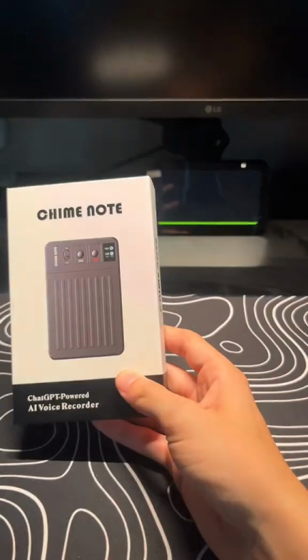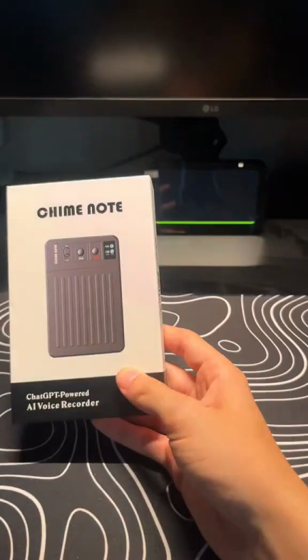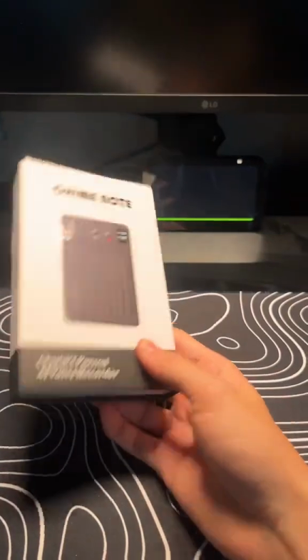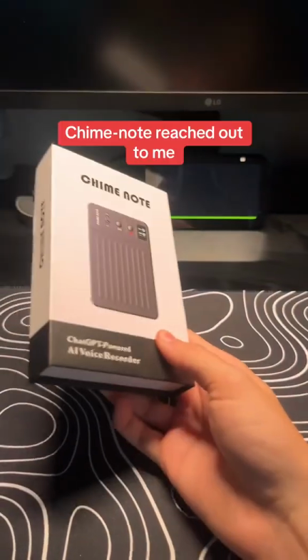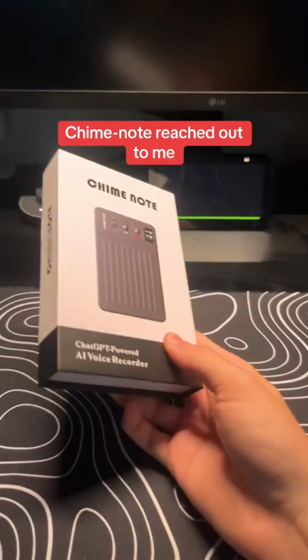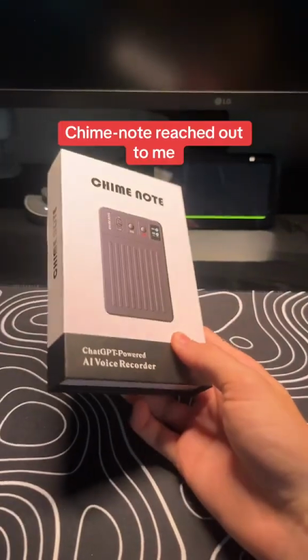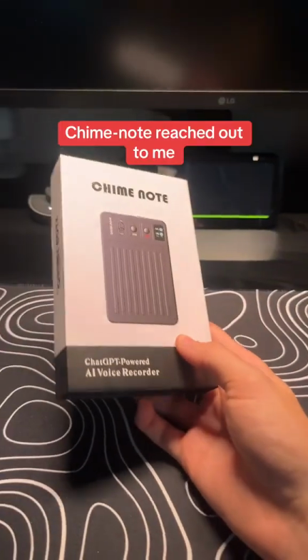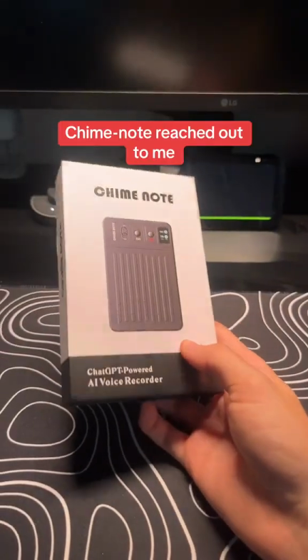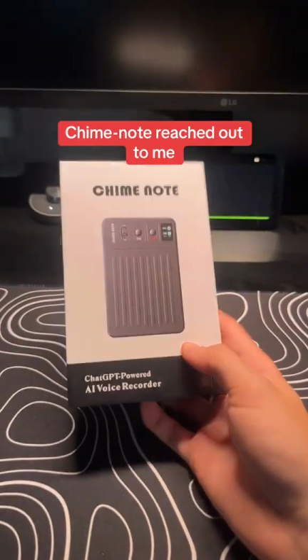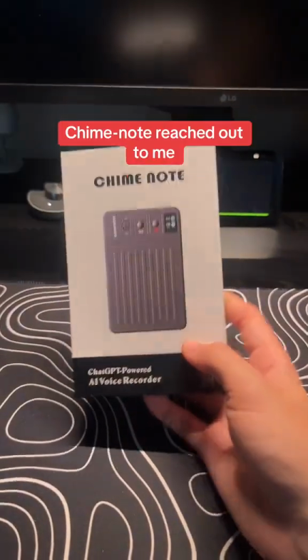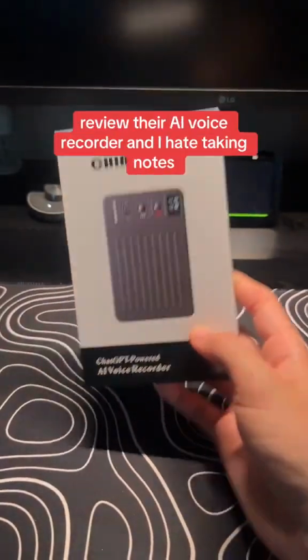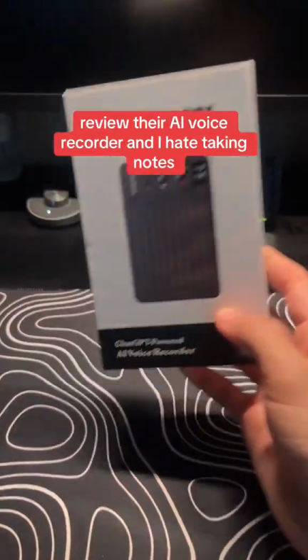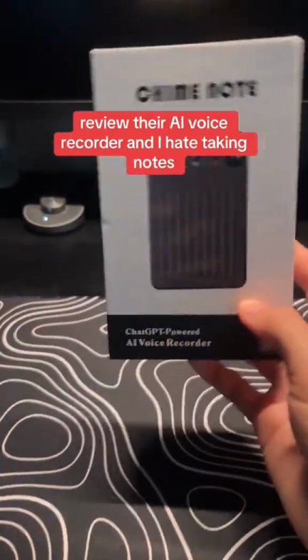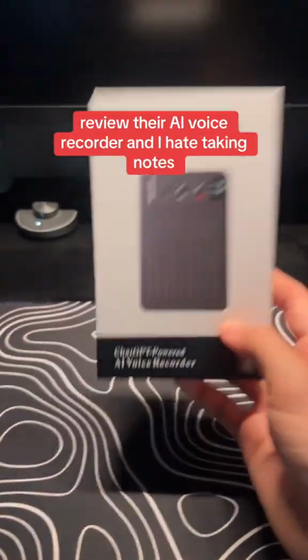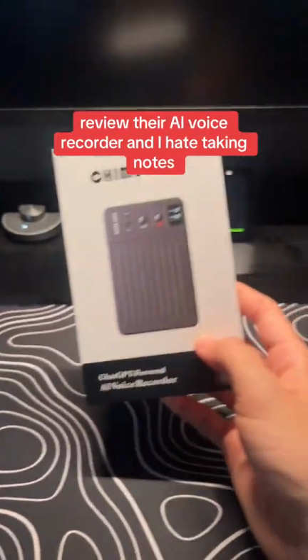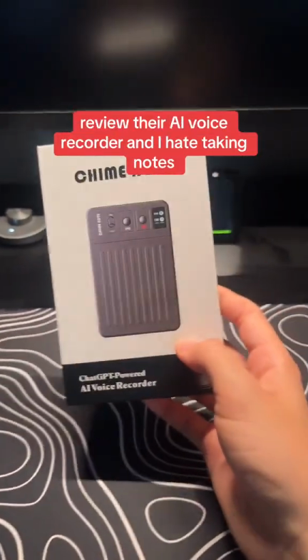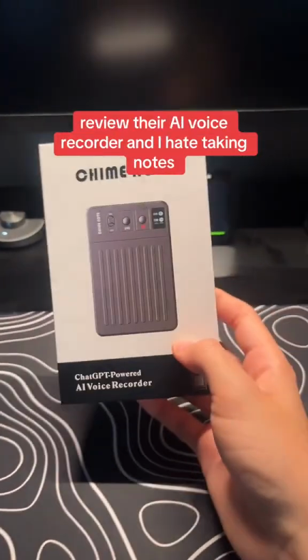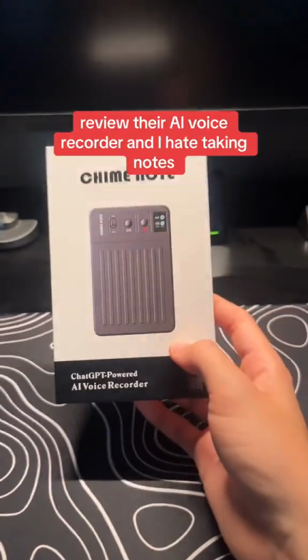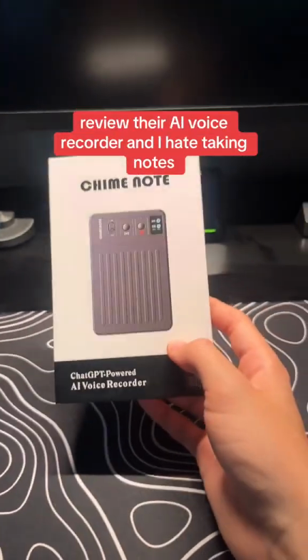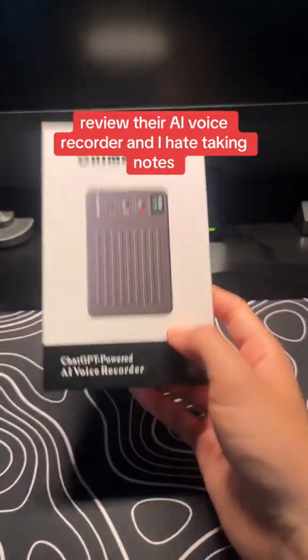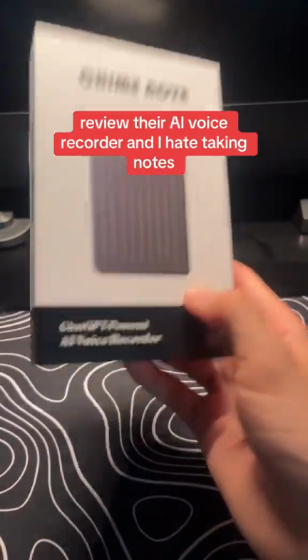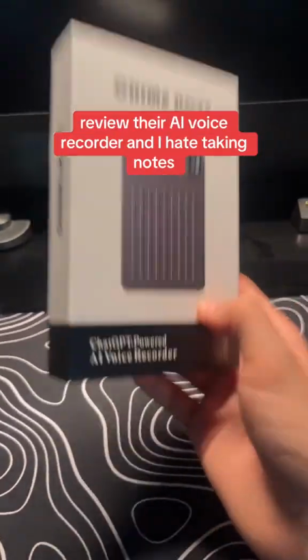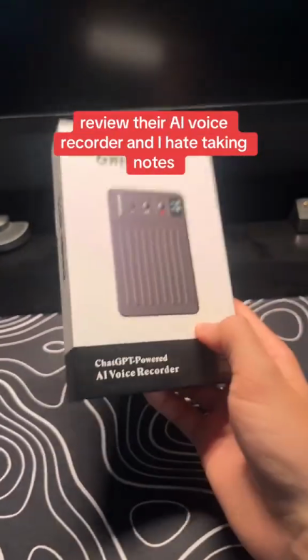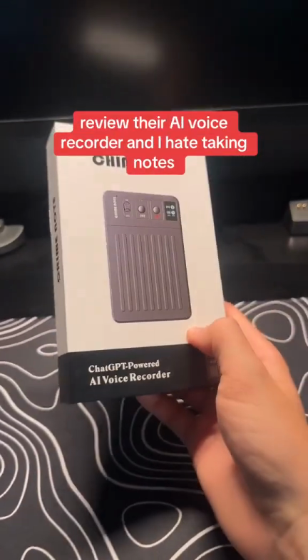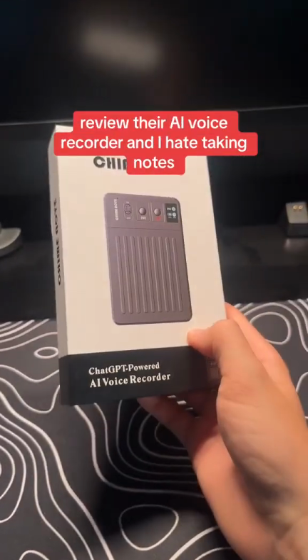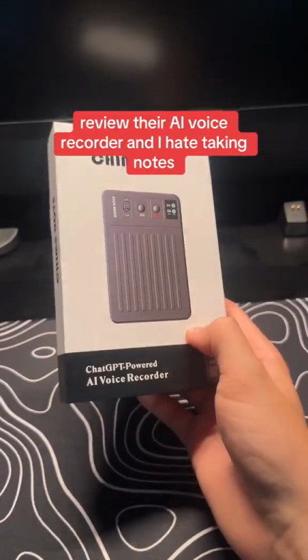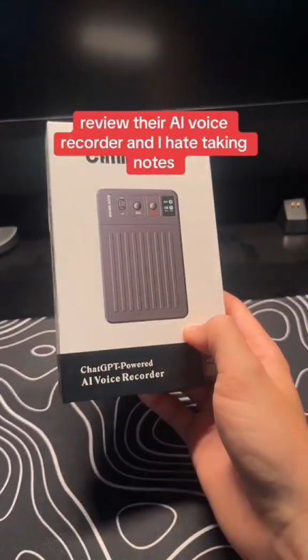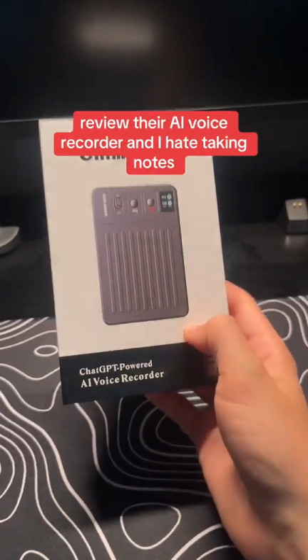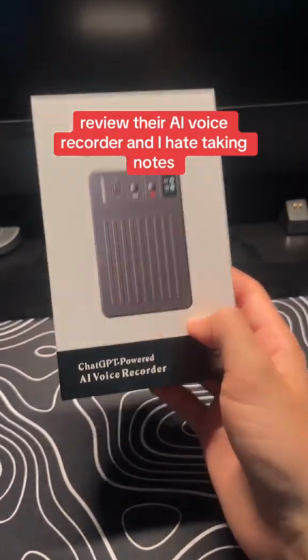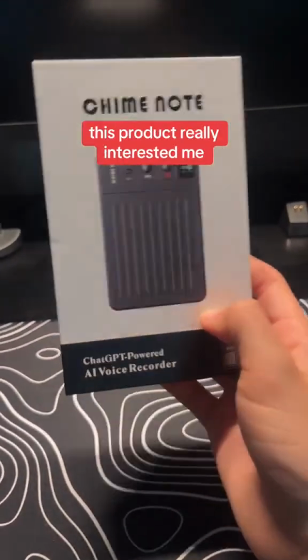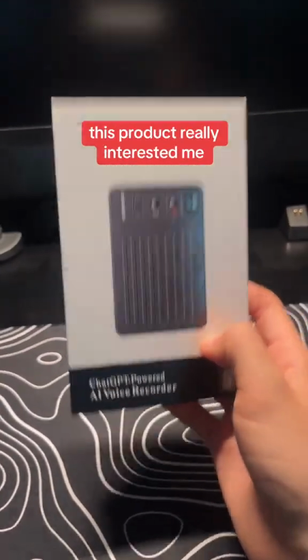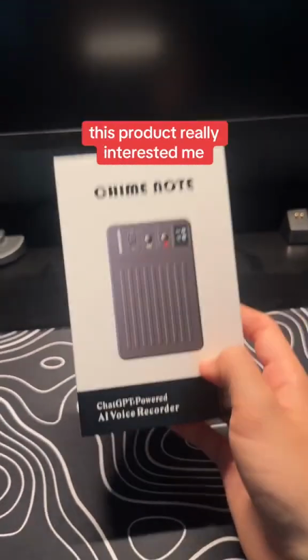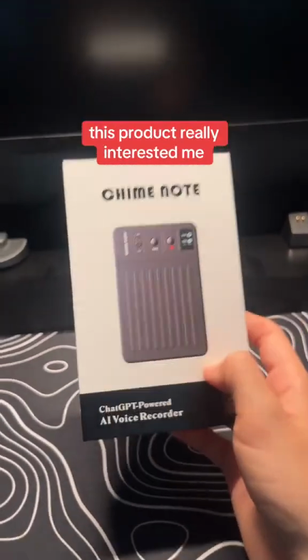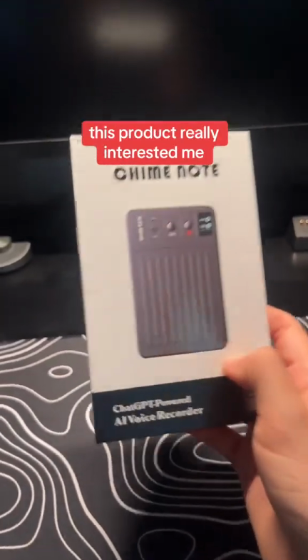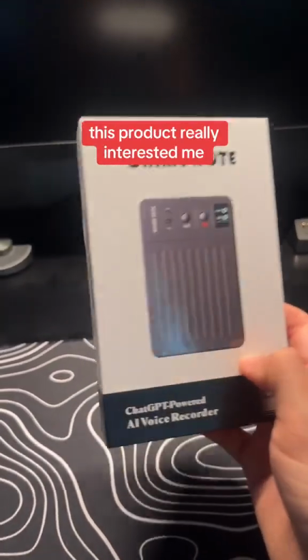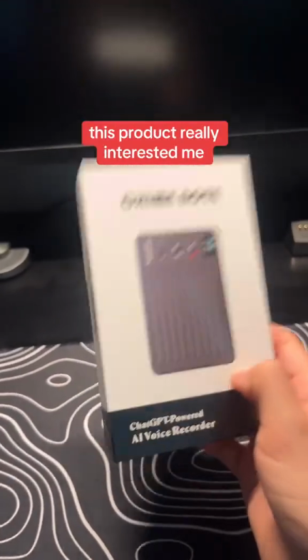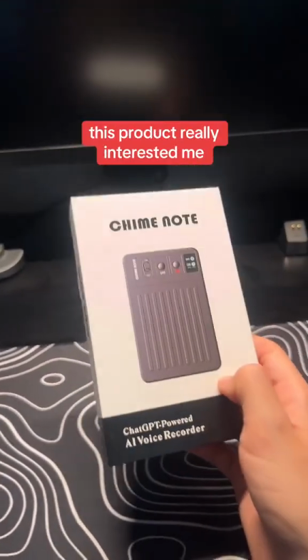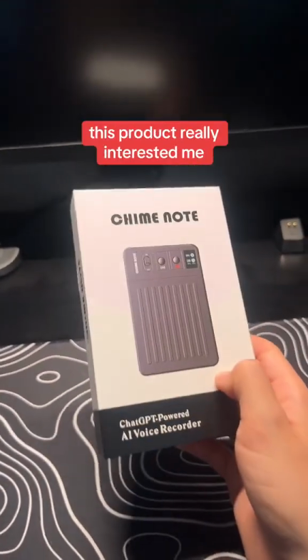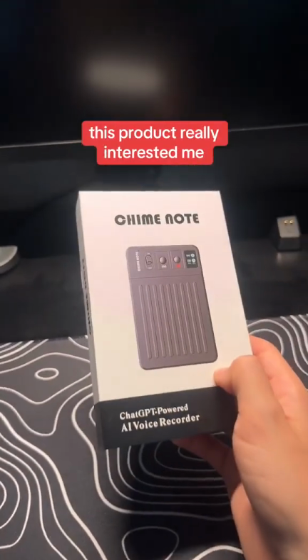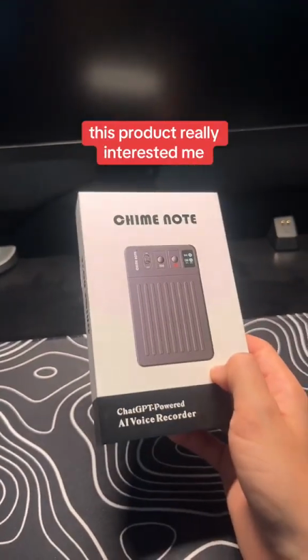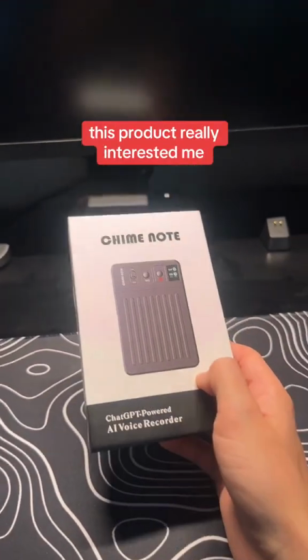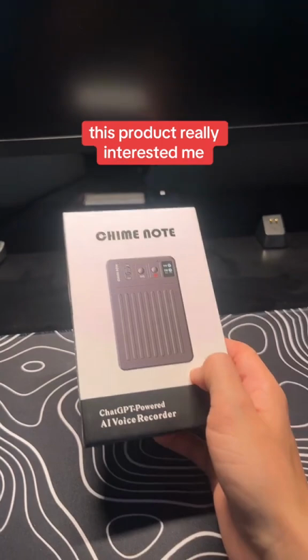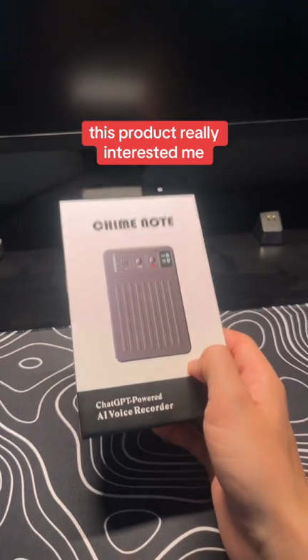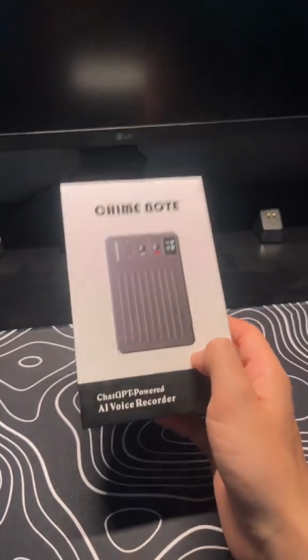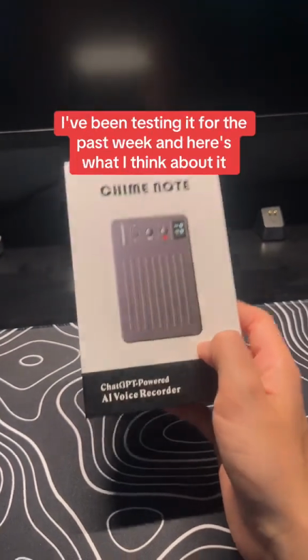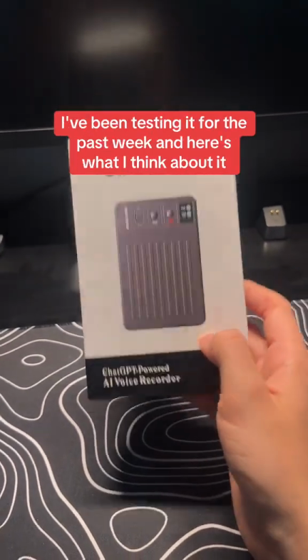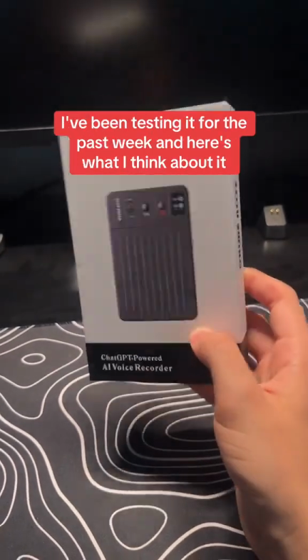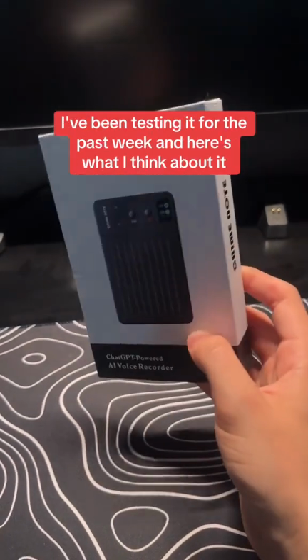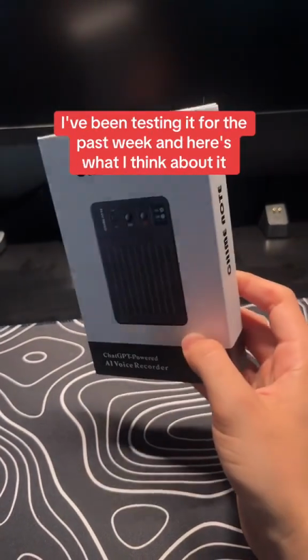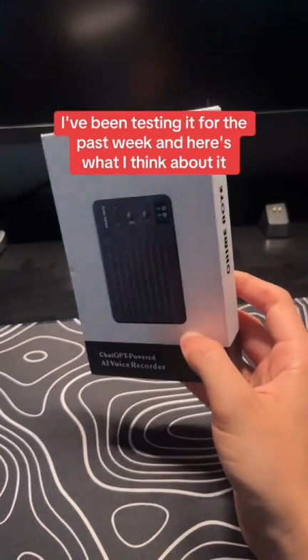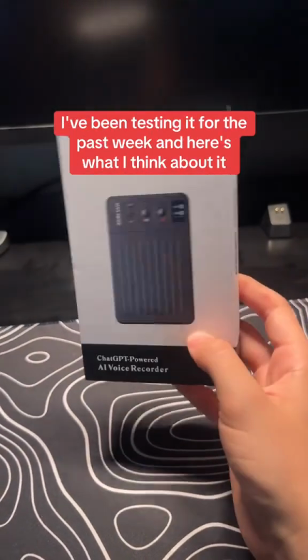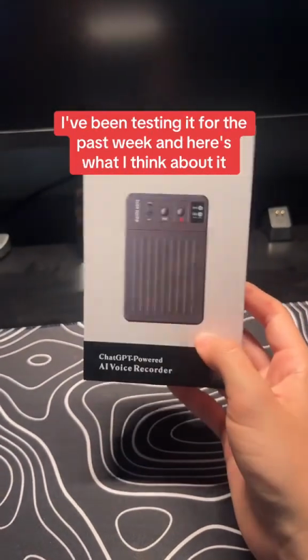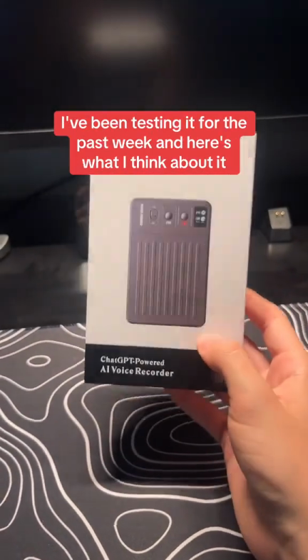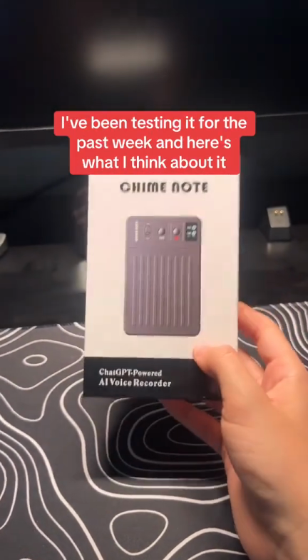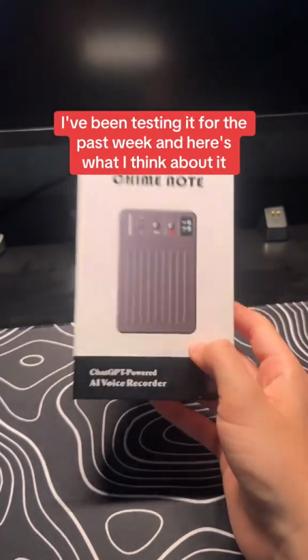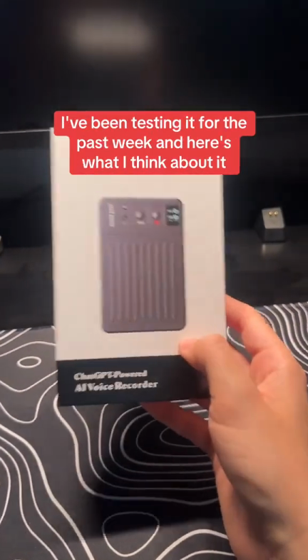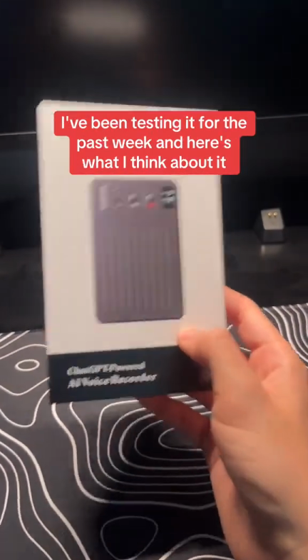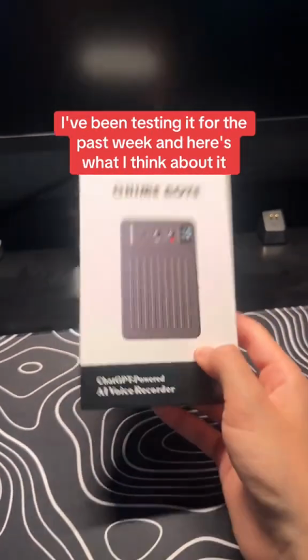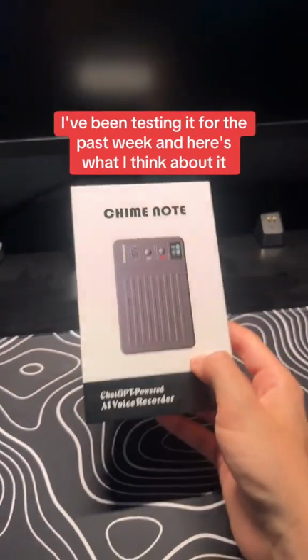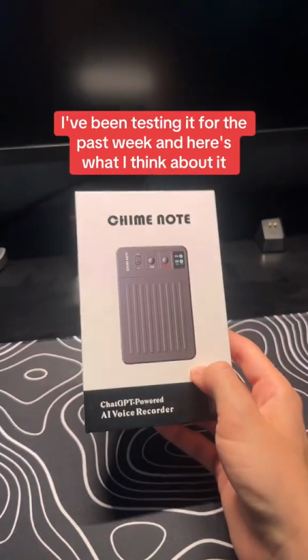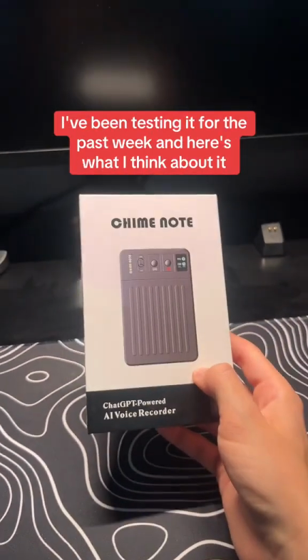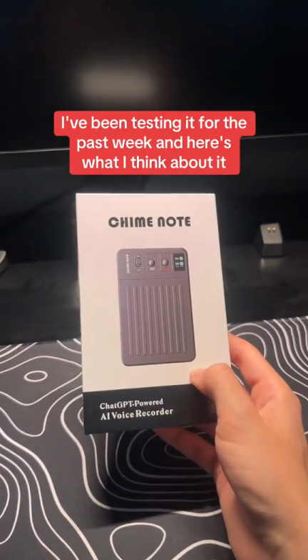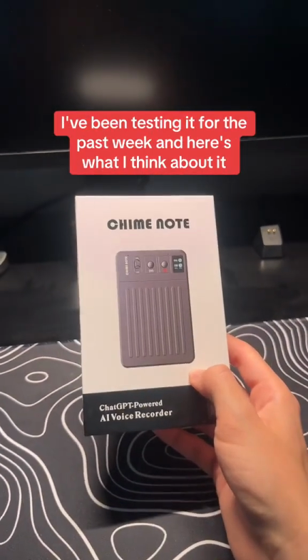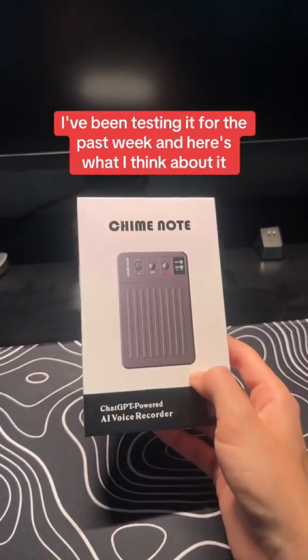Chime reached out to me to review their AI voice recorder, and I hate taking notes, so this product really interested me. I've been testing it for the past week and here's what I think about it.